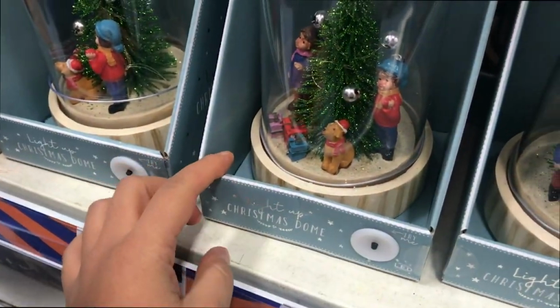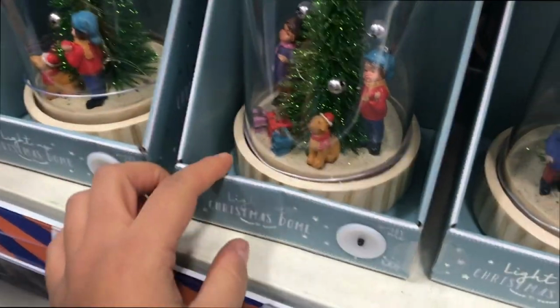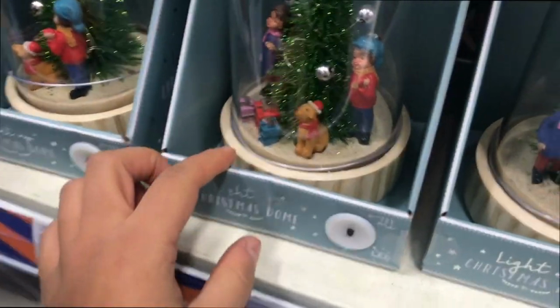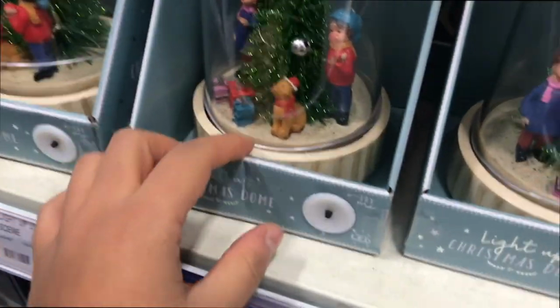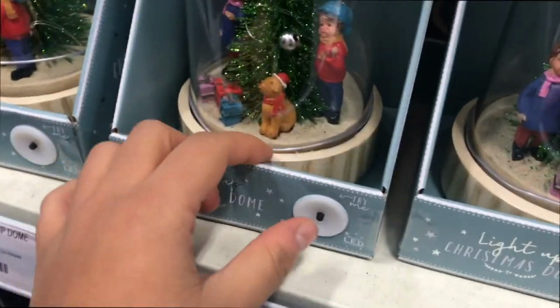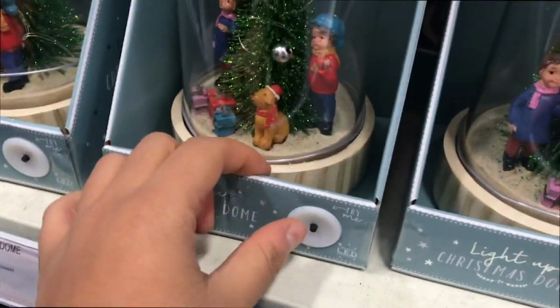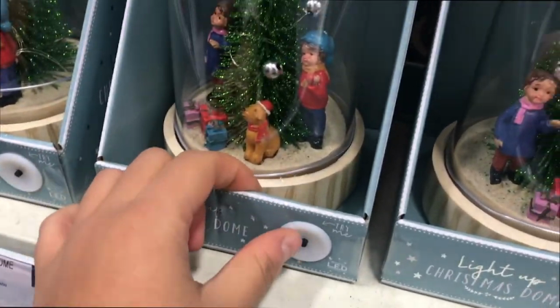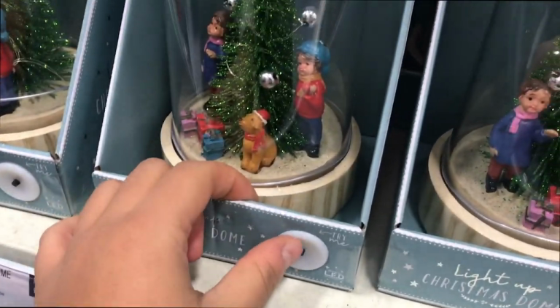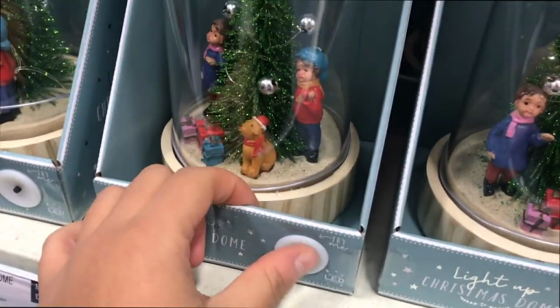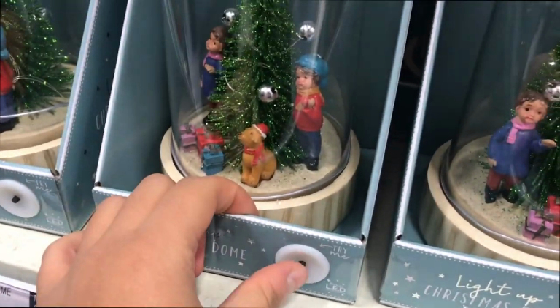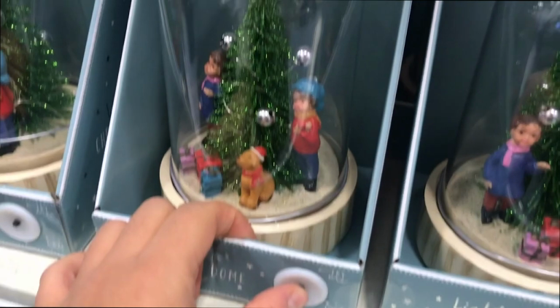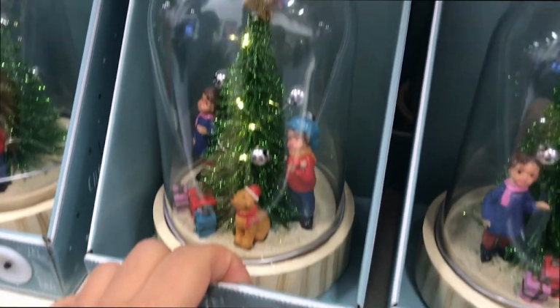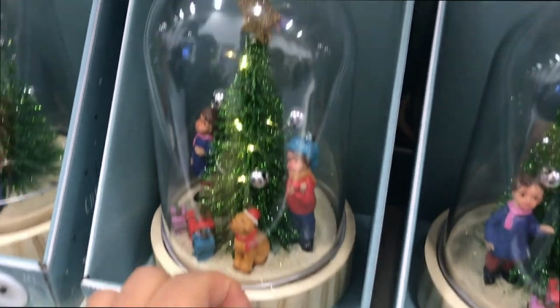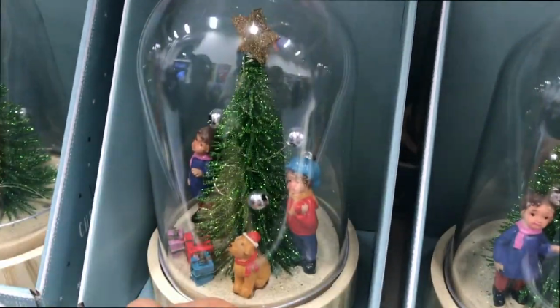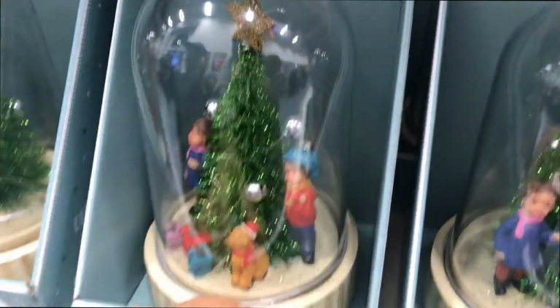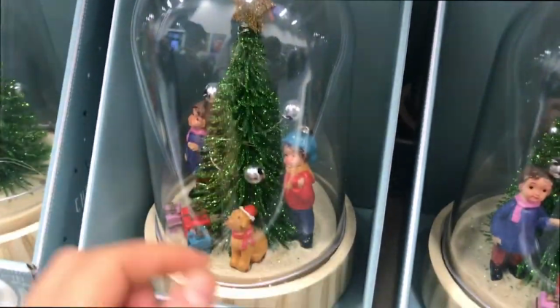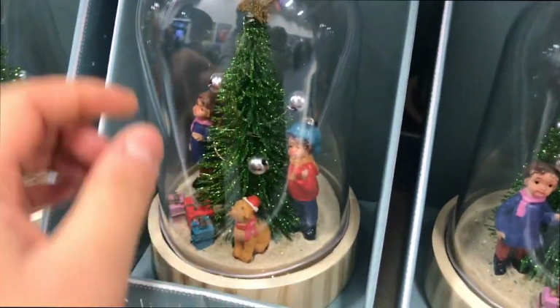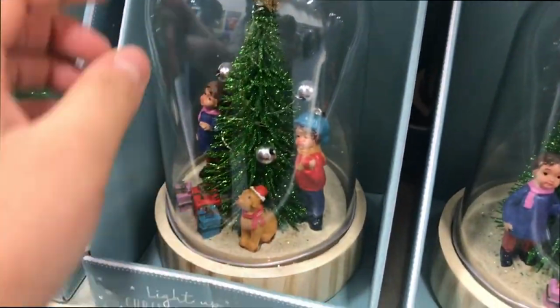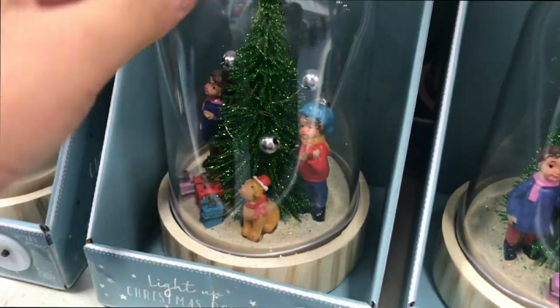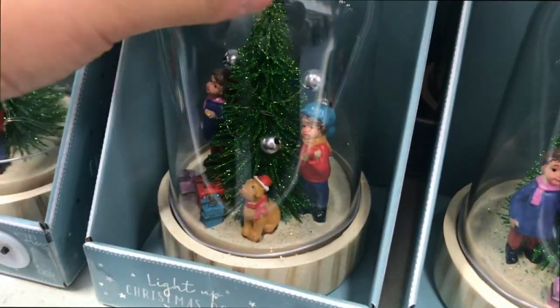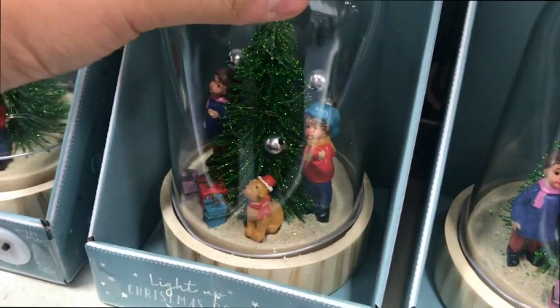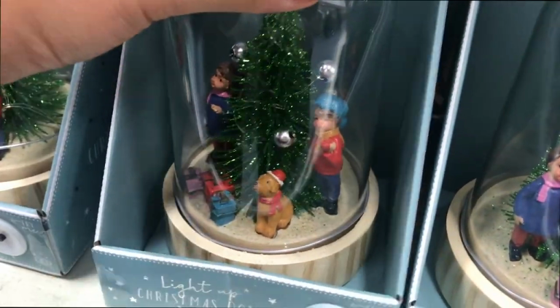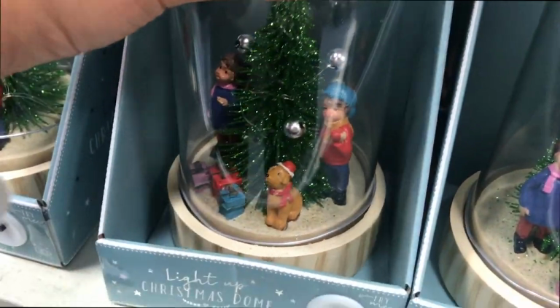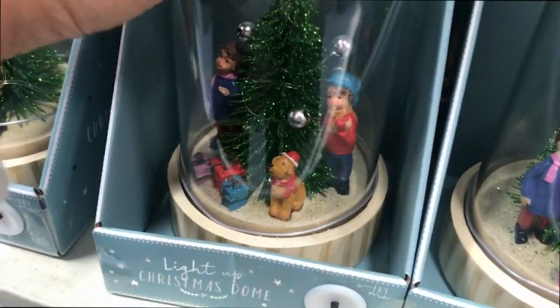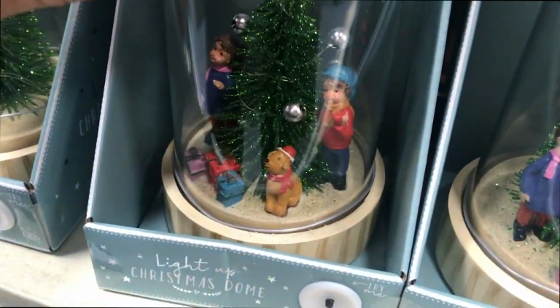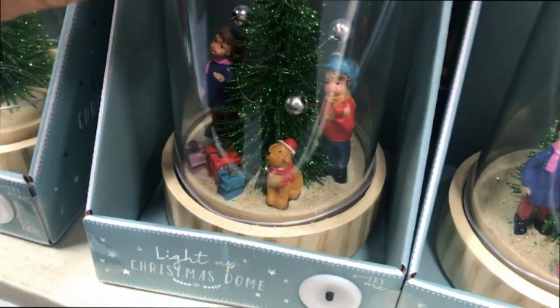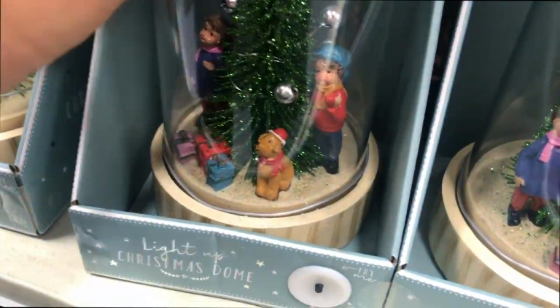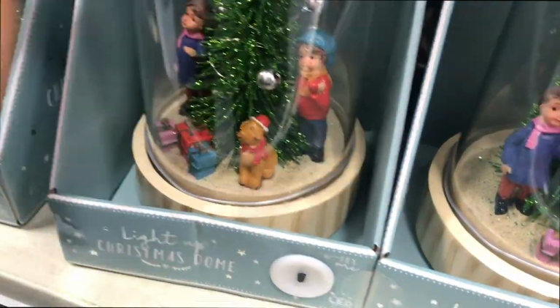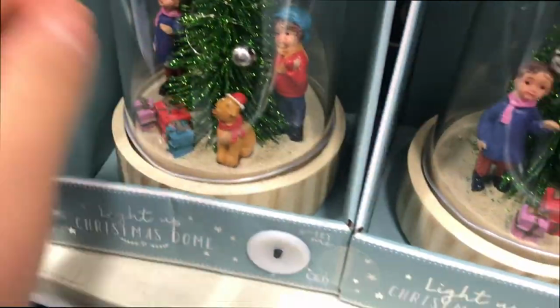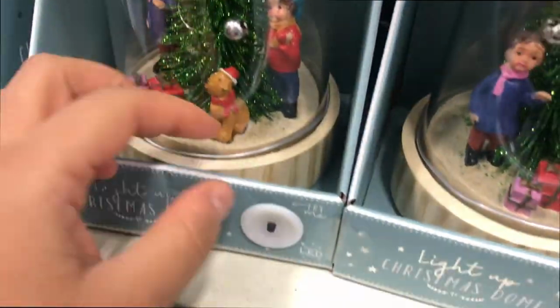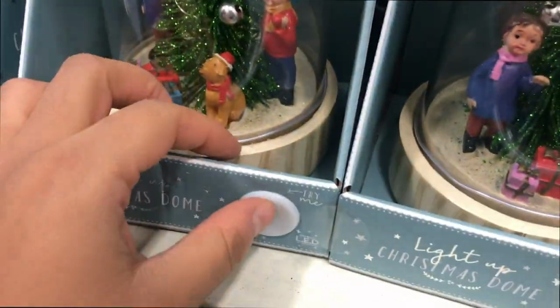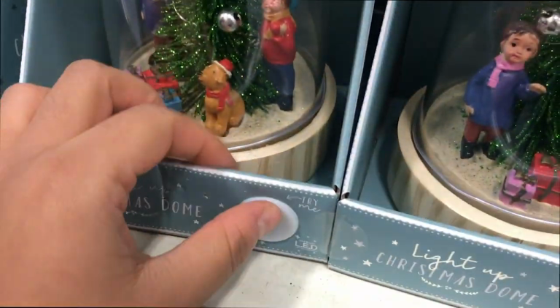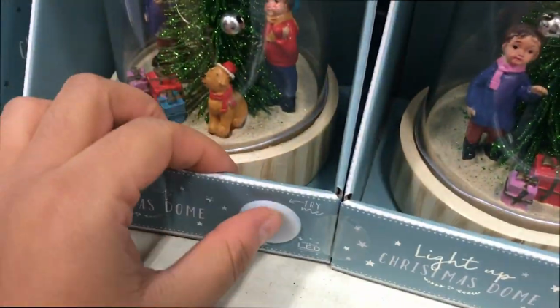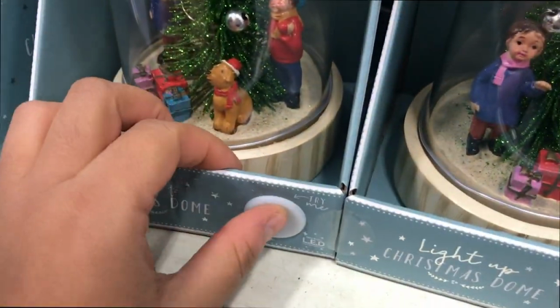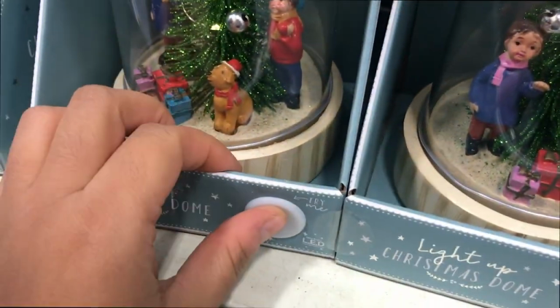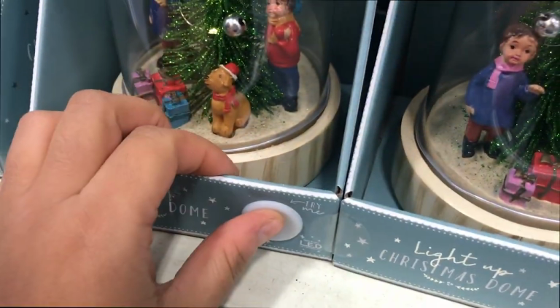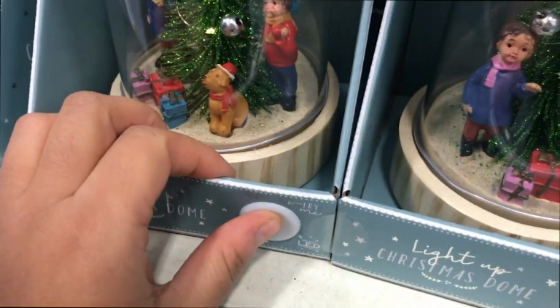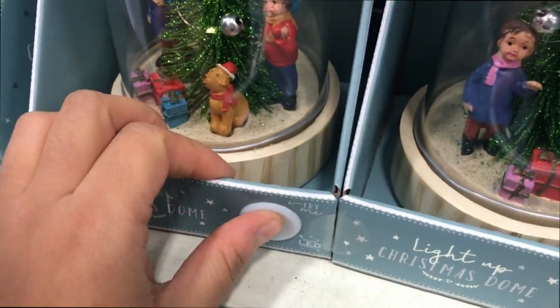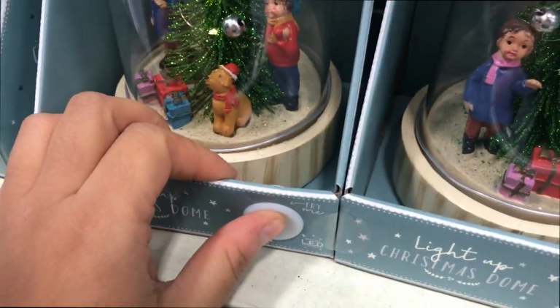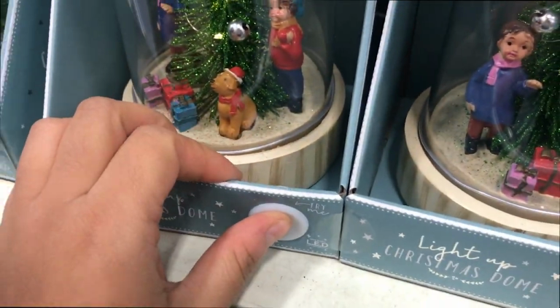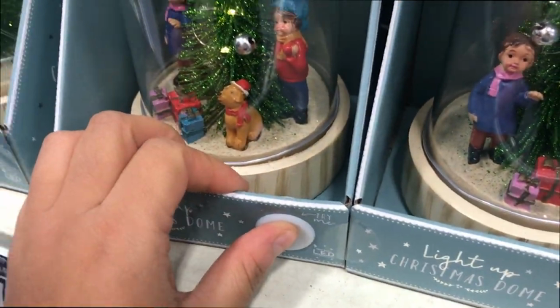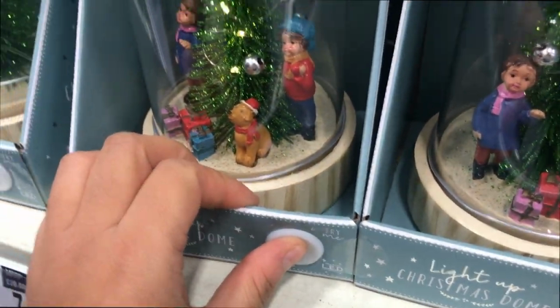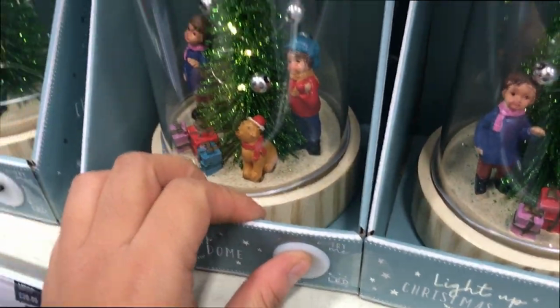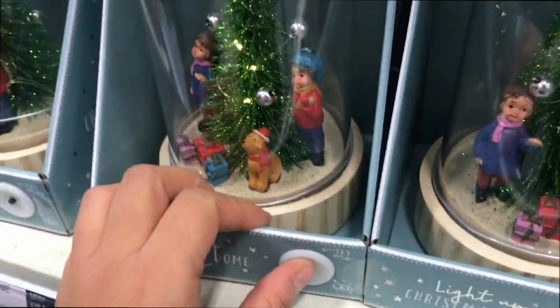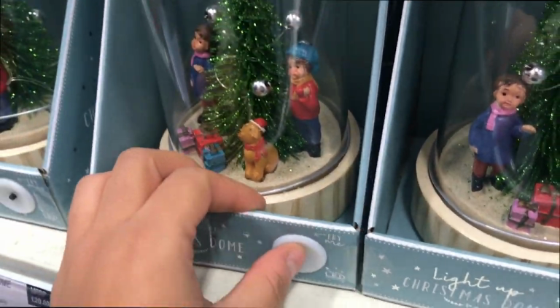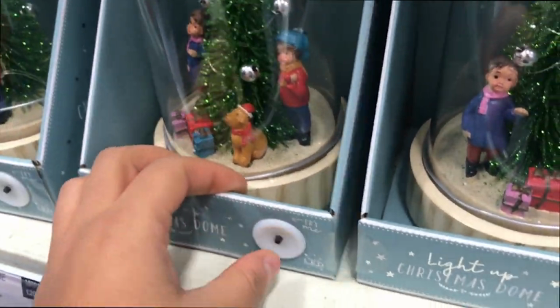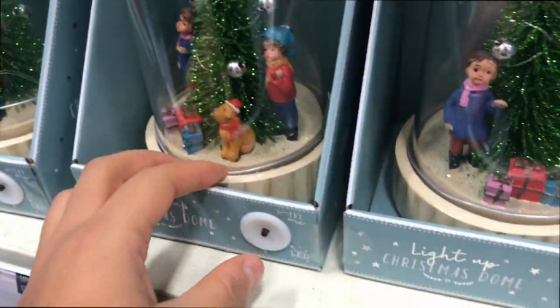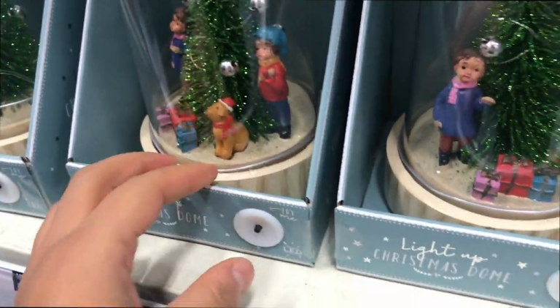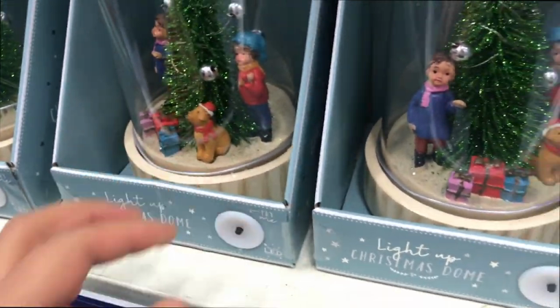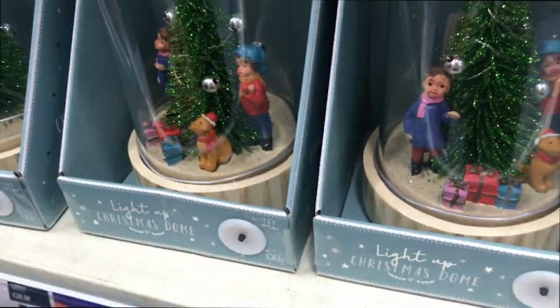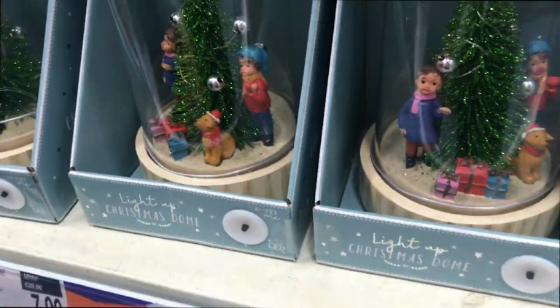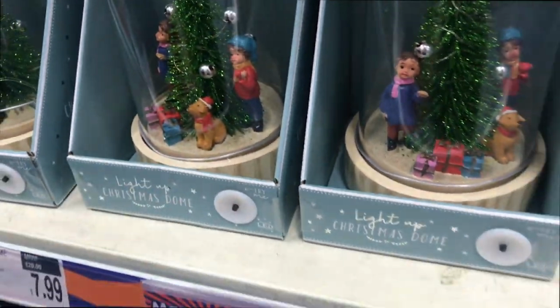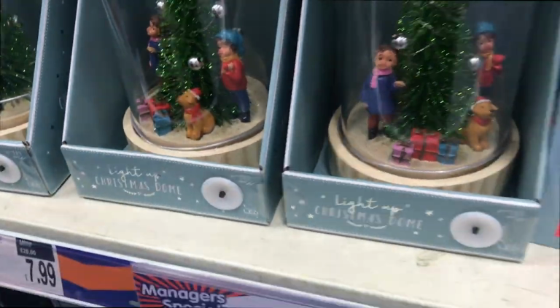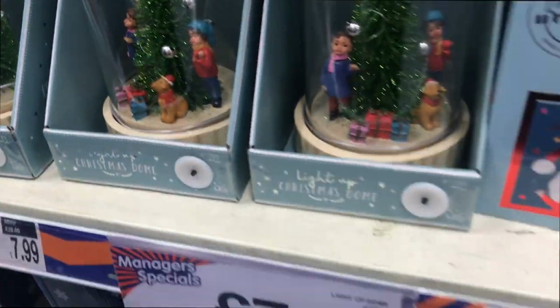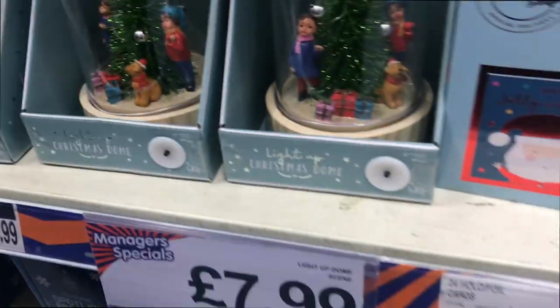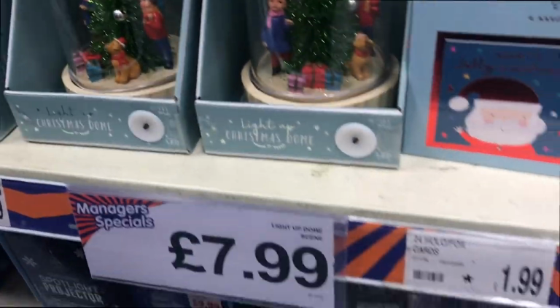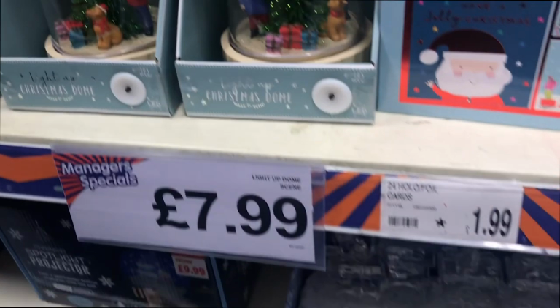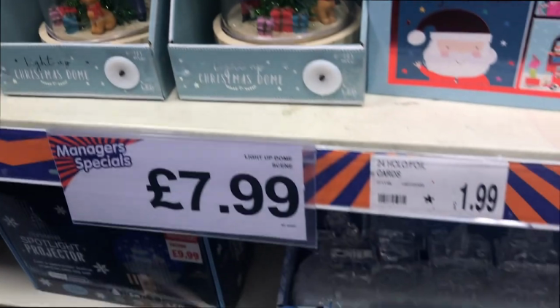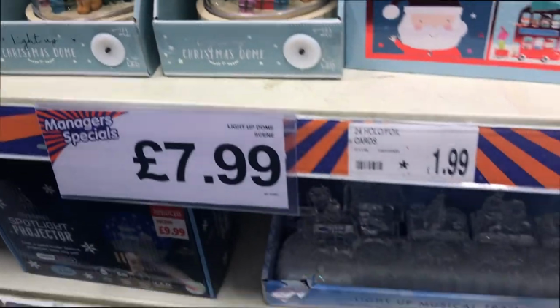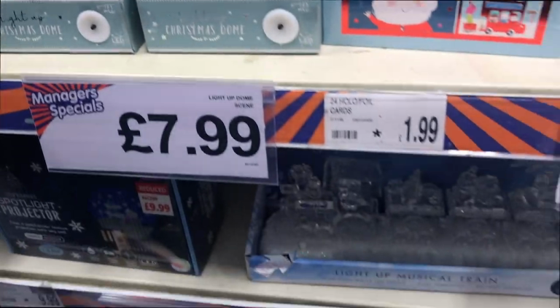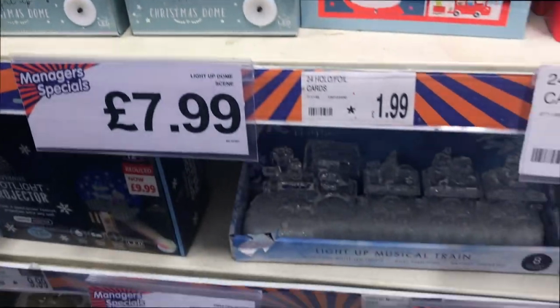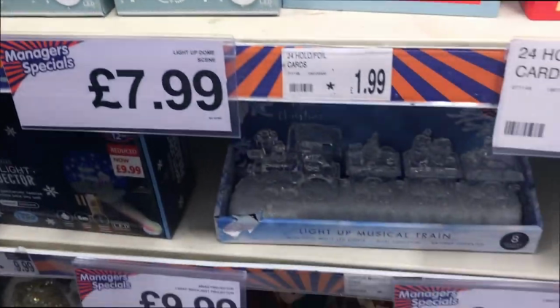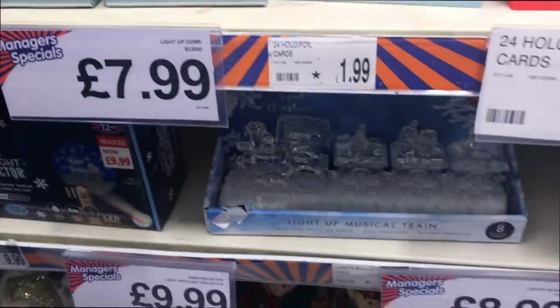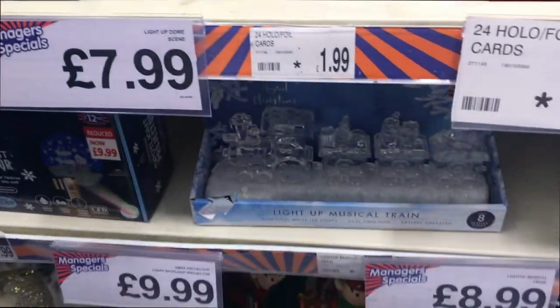Look, it lights up! So that is a Christmas snow globe and that's $7.99 — that's very cute, isn't it? I thought you had to shake it like a normal snow globe.